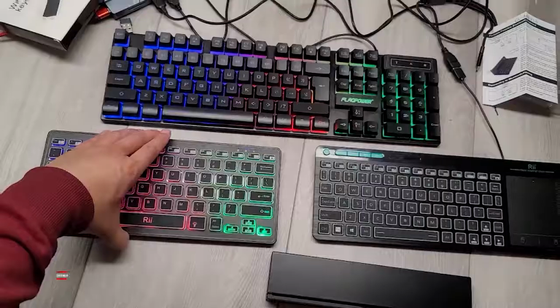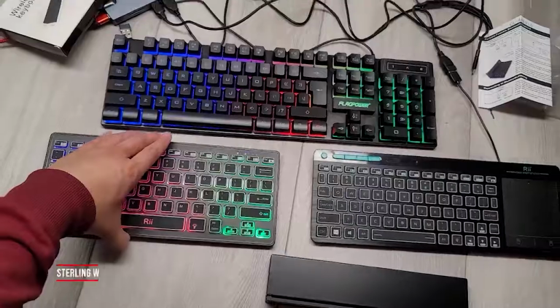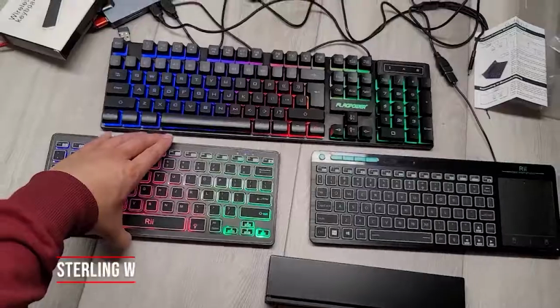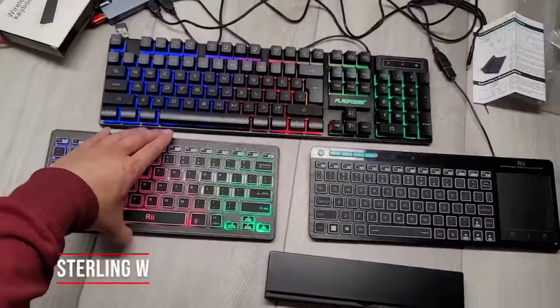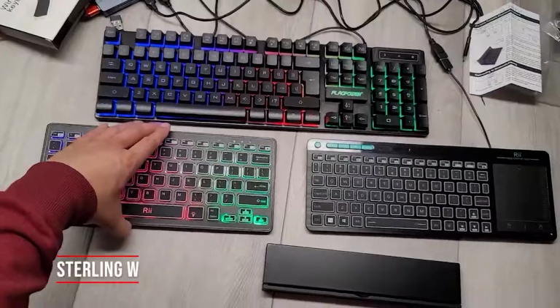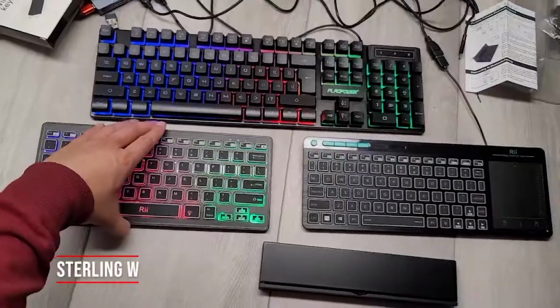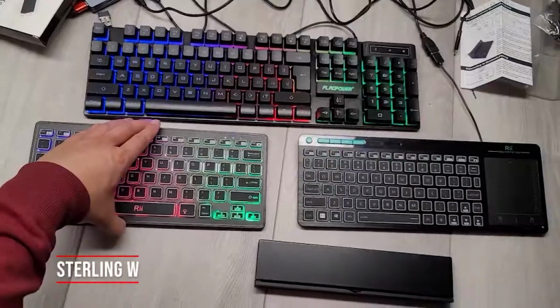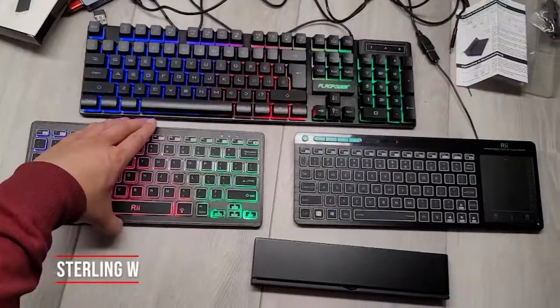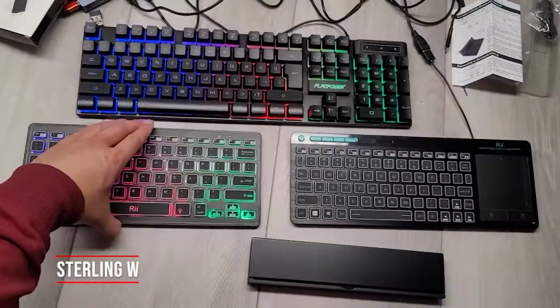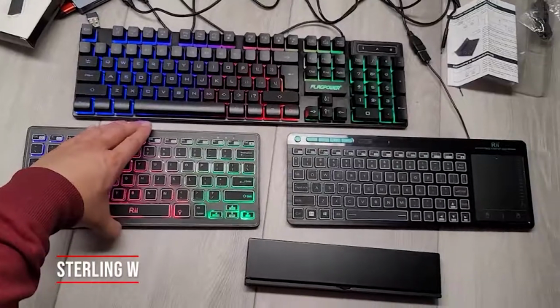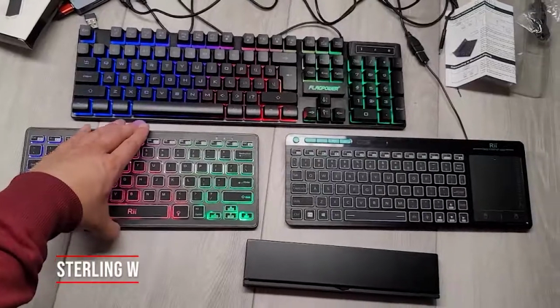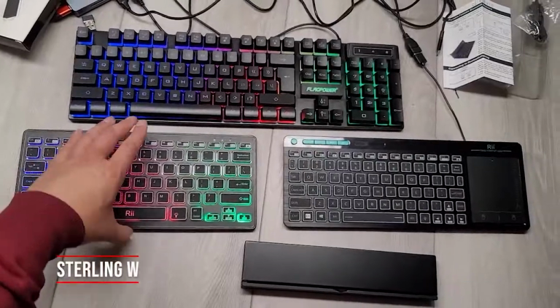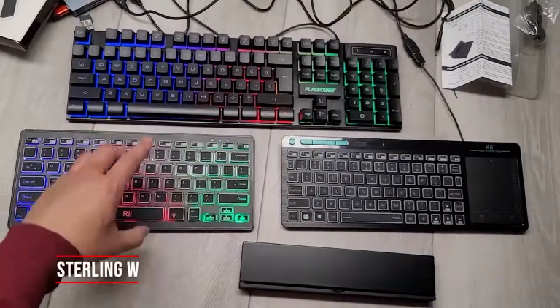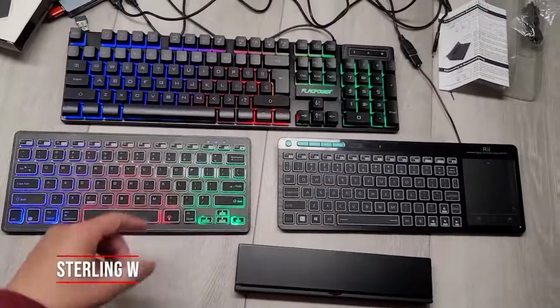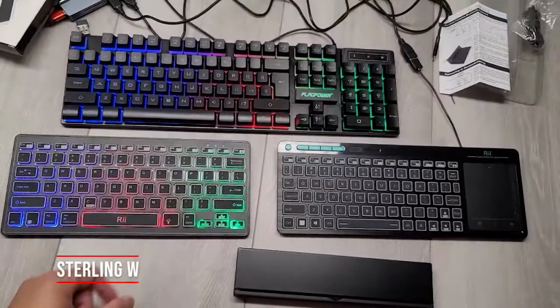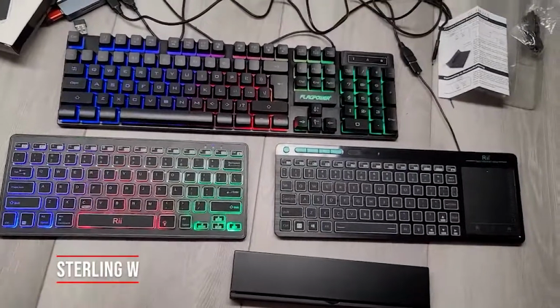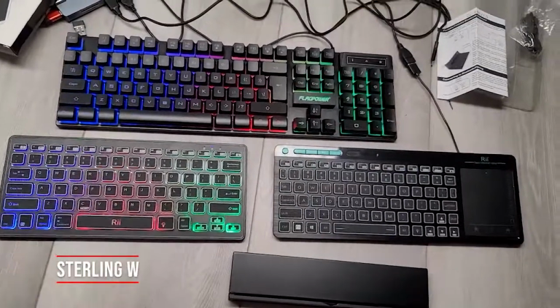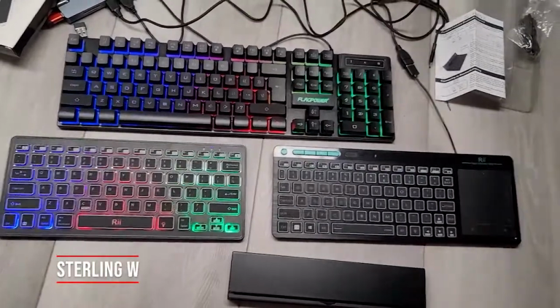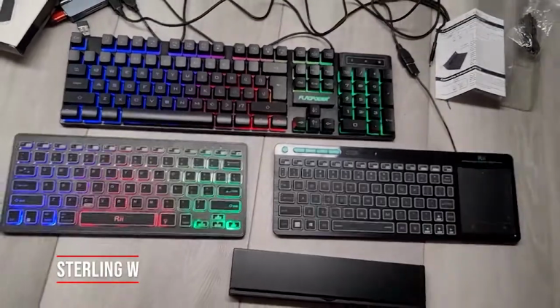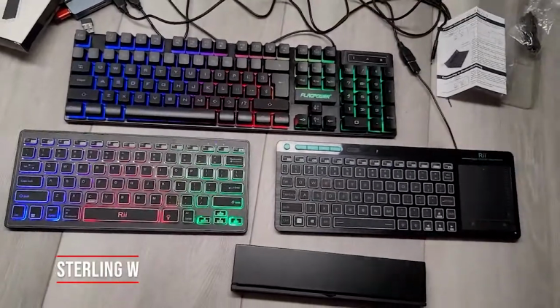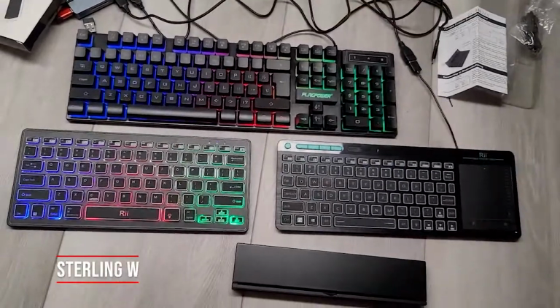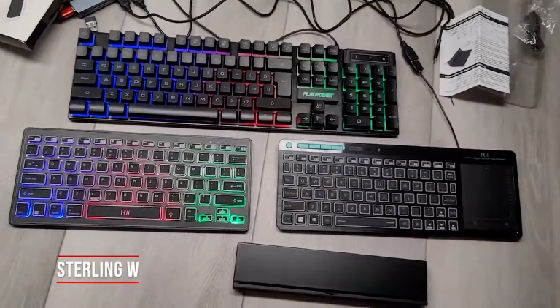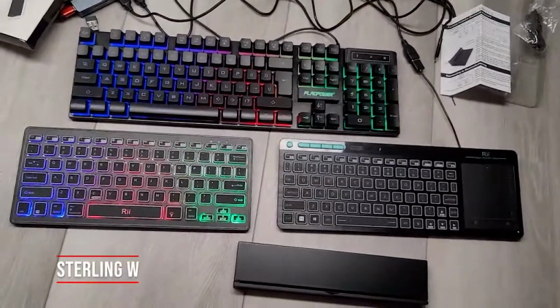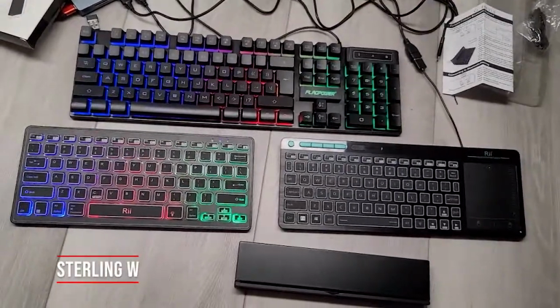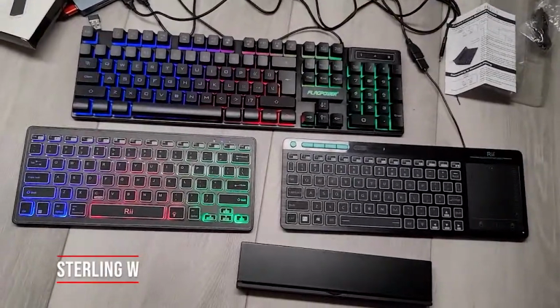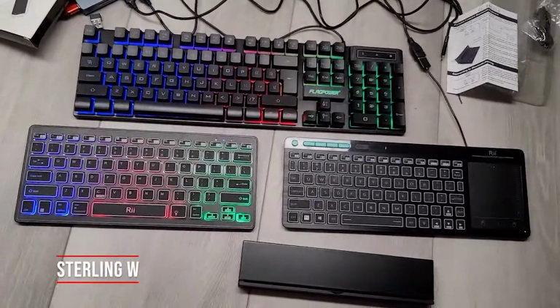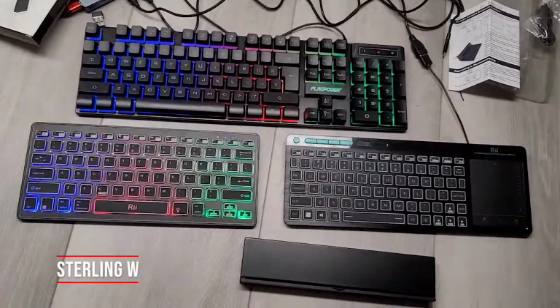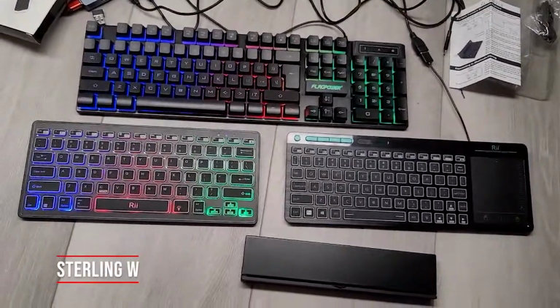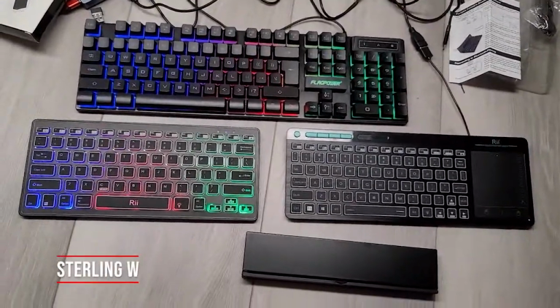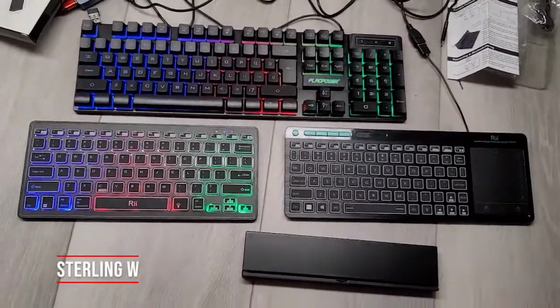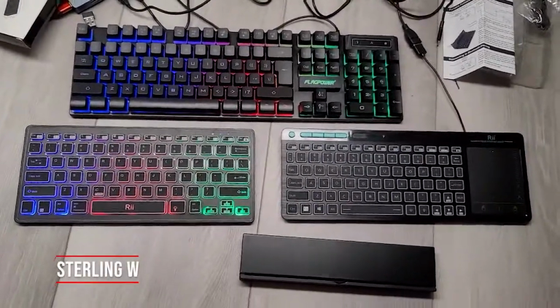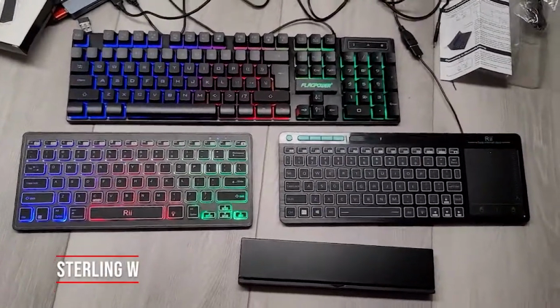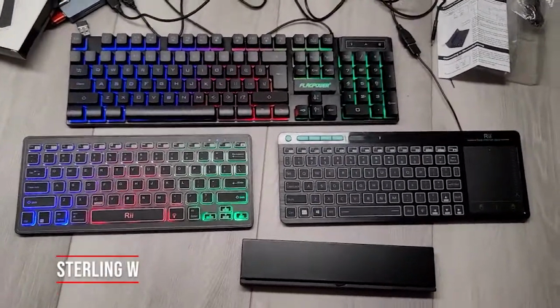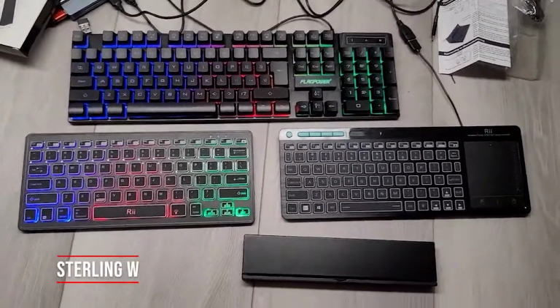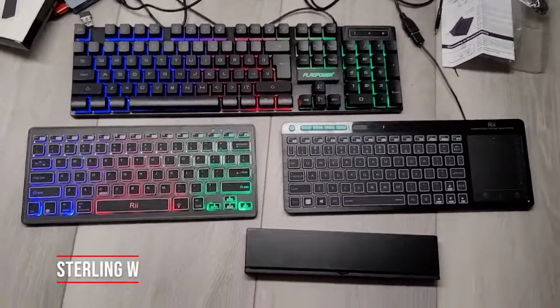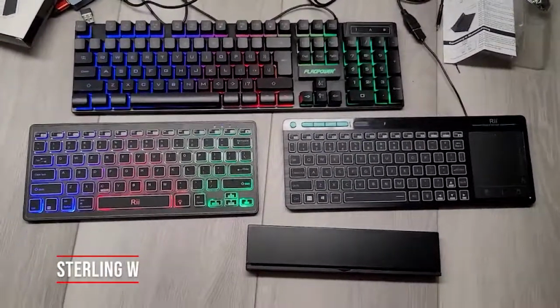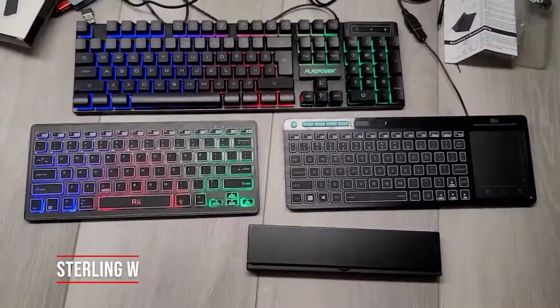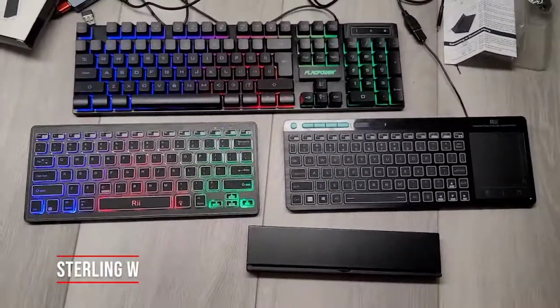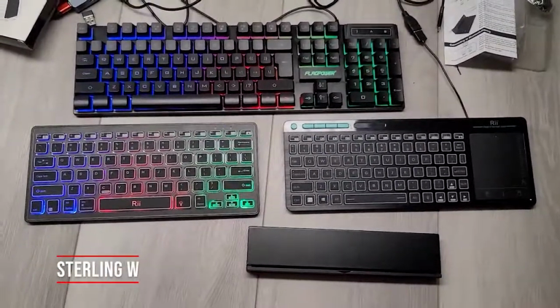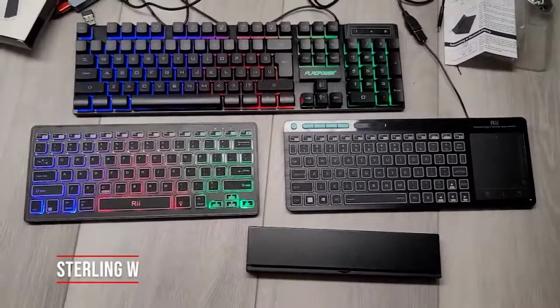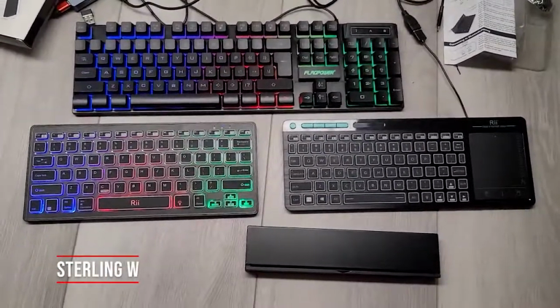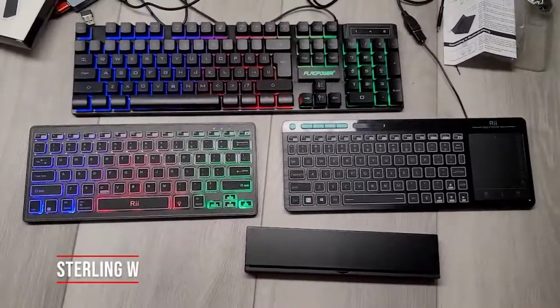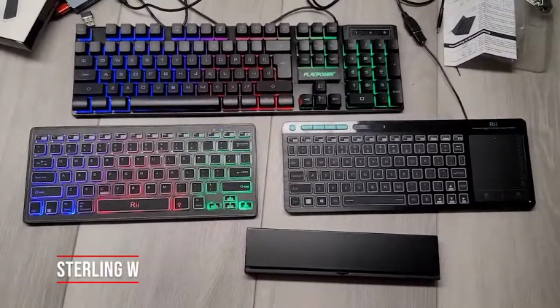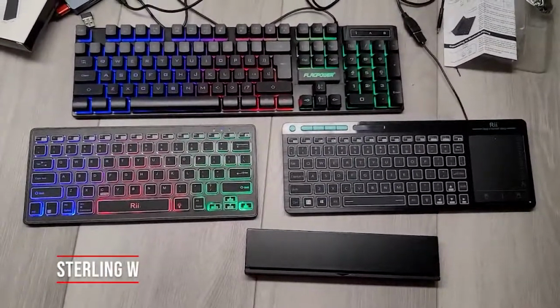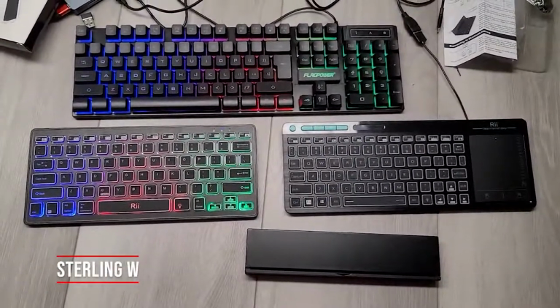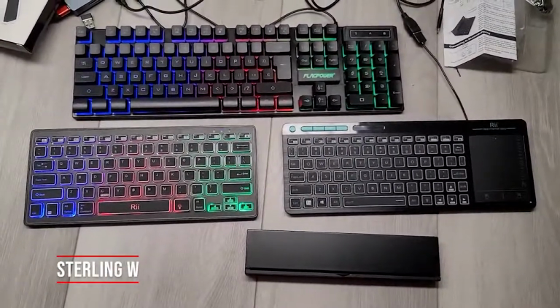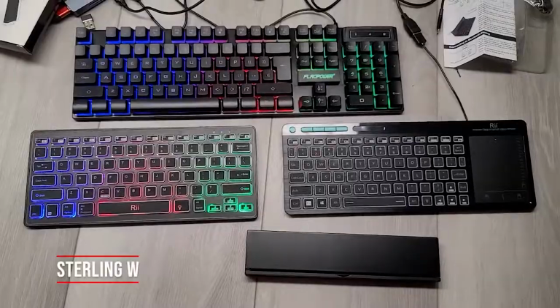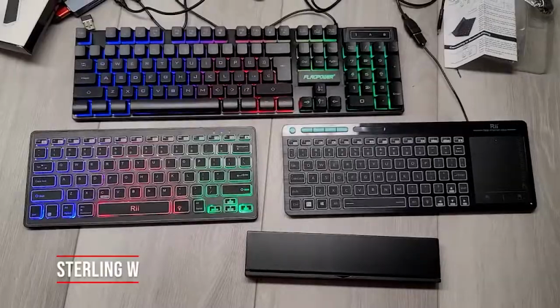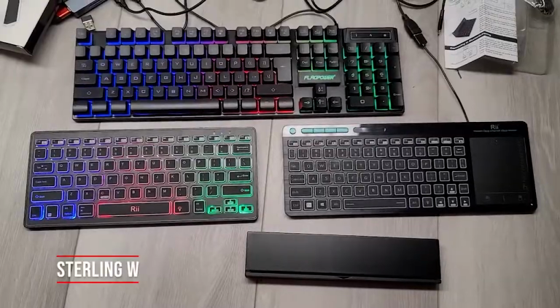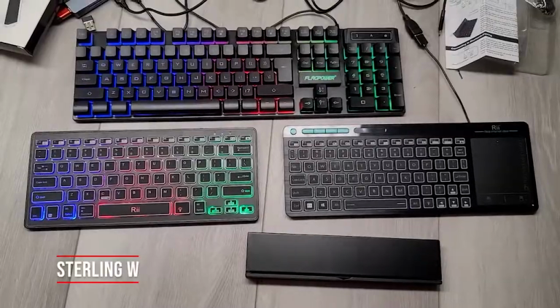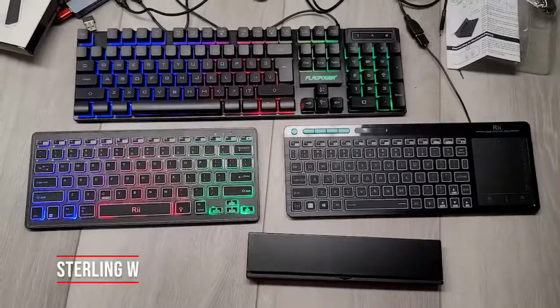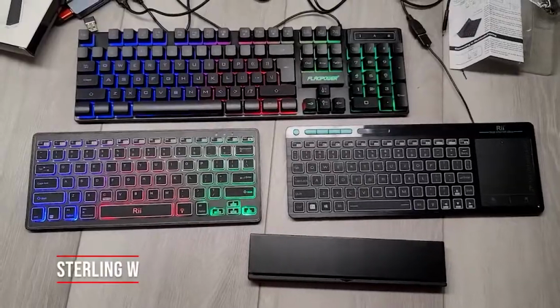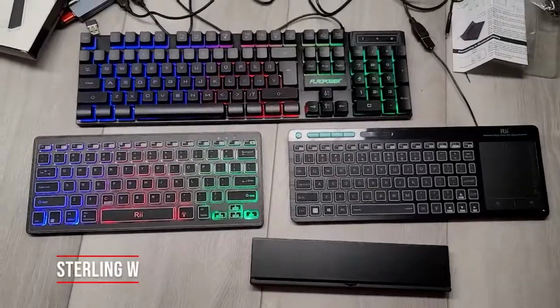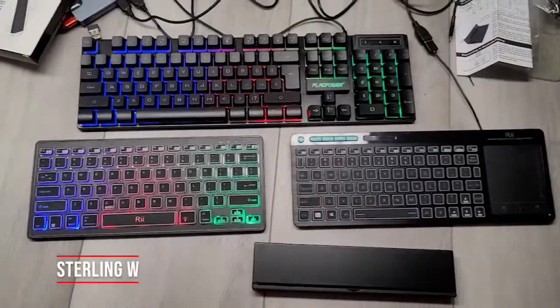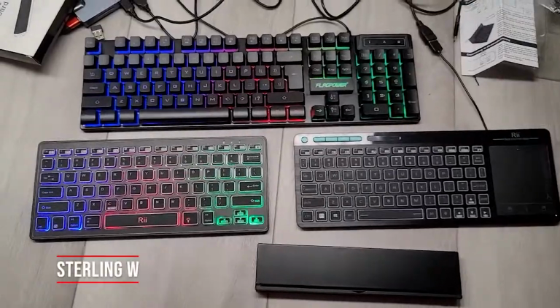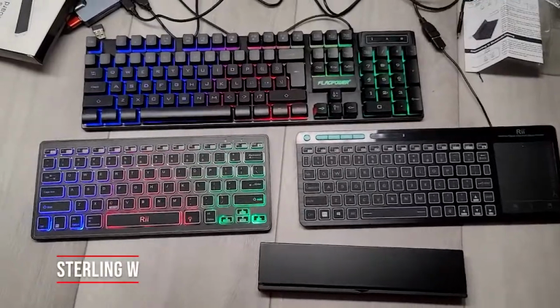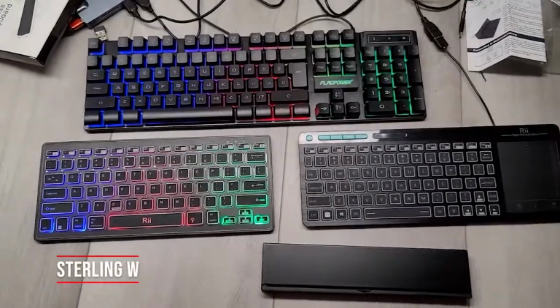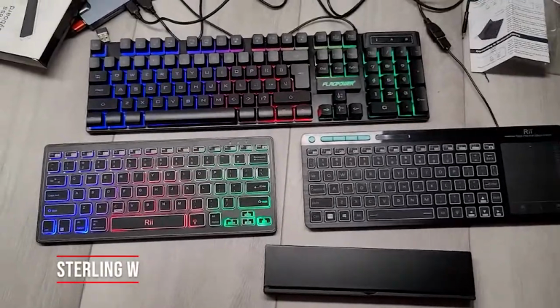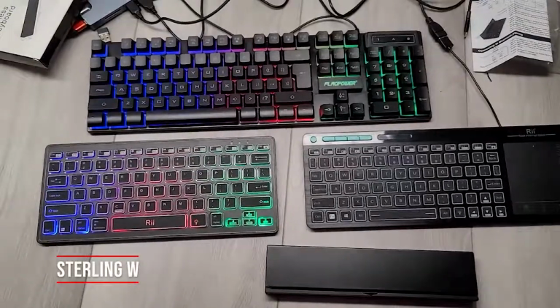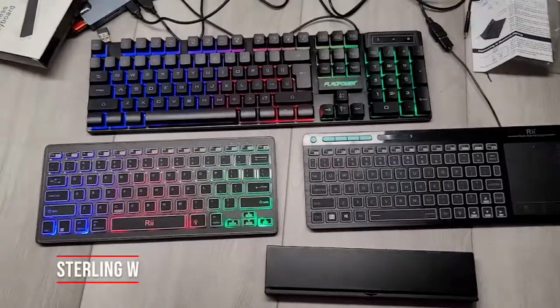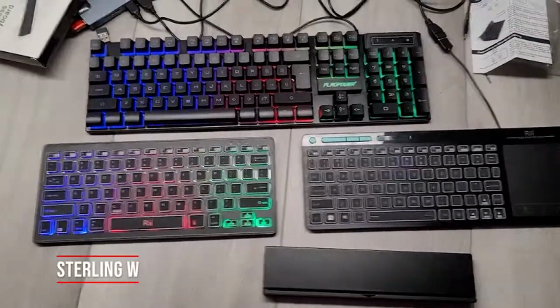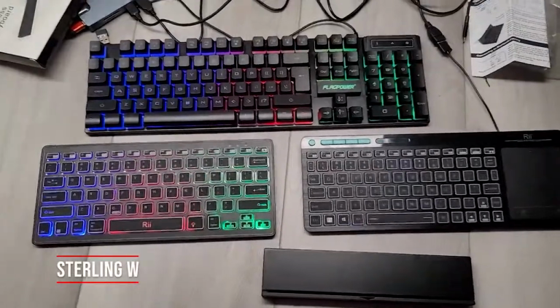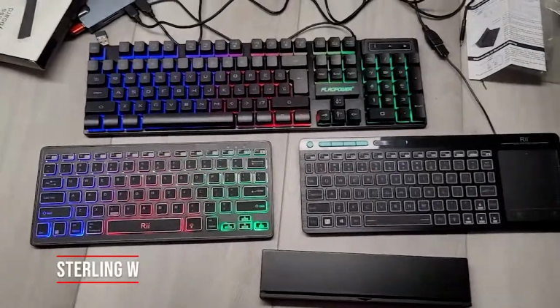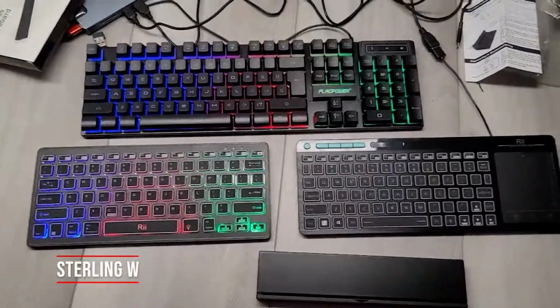Hey guys, it's StoneWi. We're going to do a quick comparison of all the keyboards I use both for travel as well as at home.